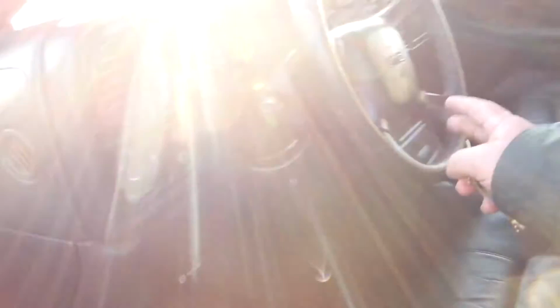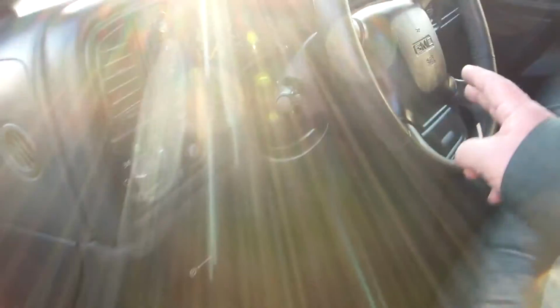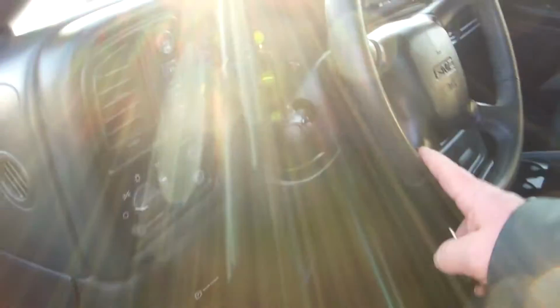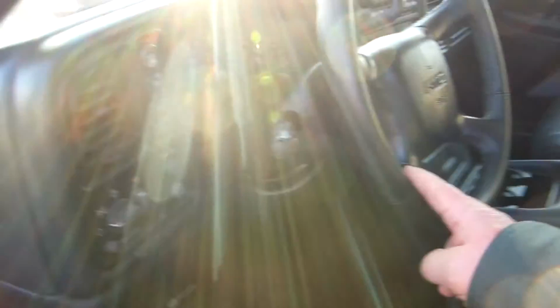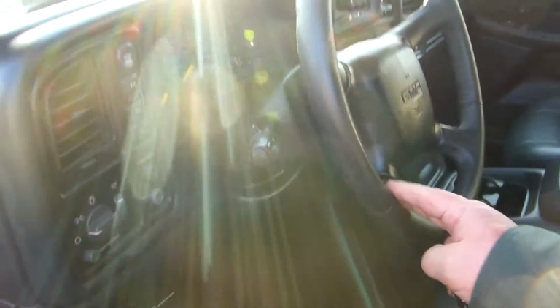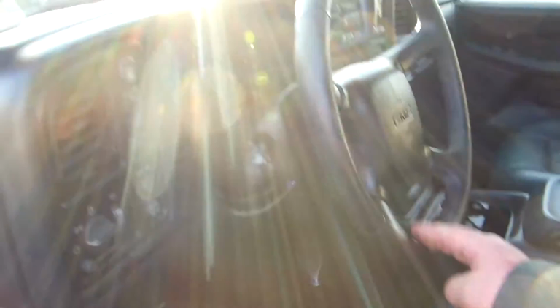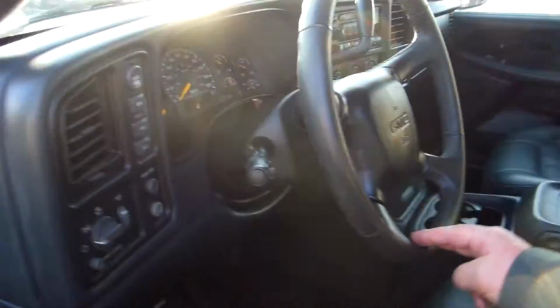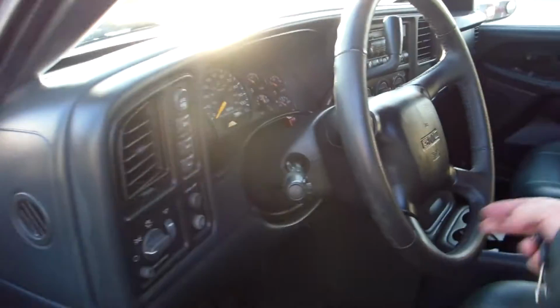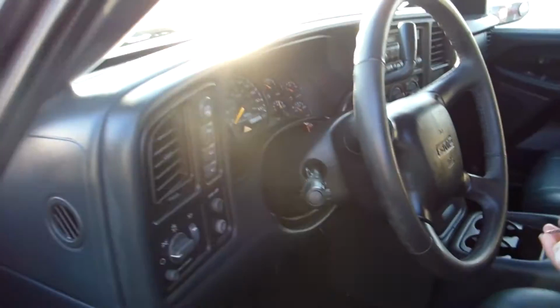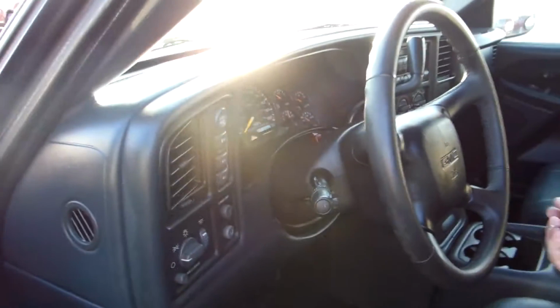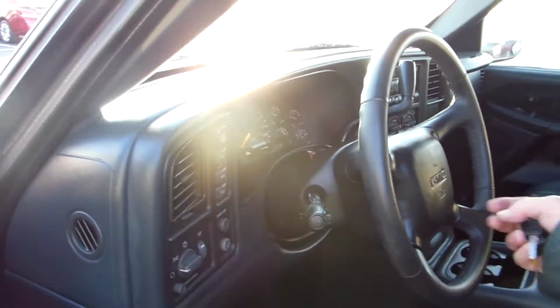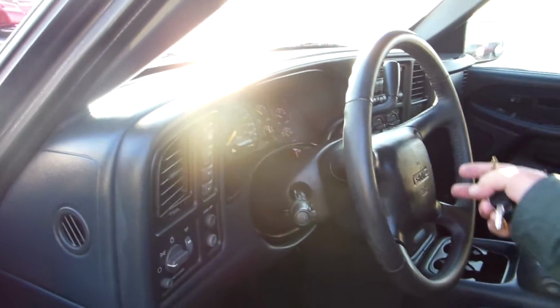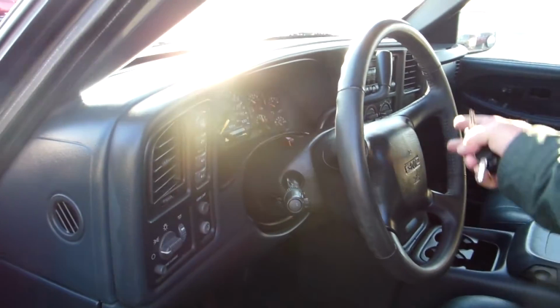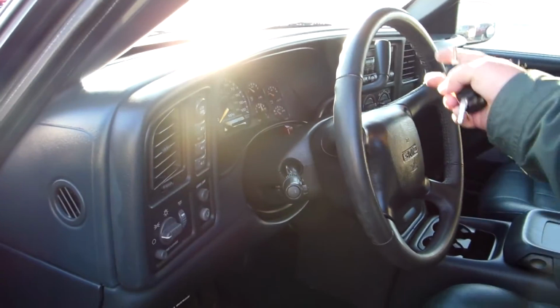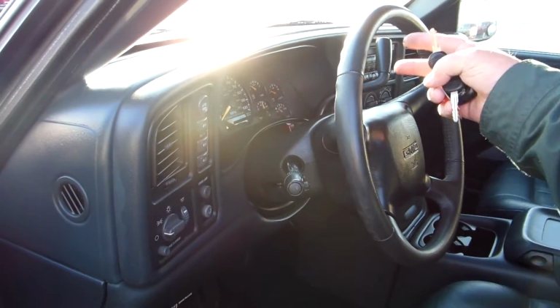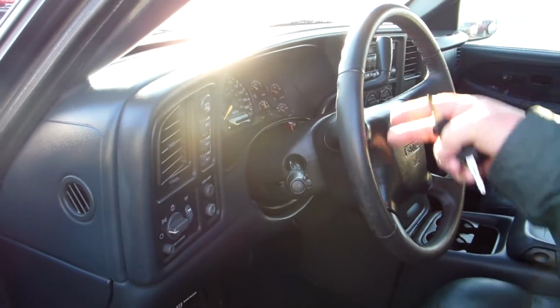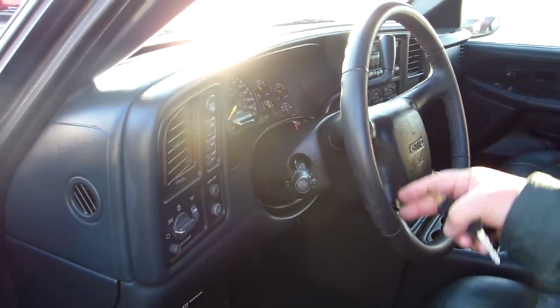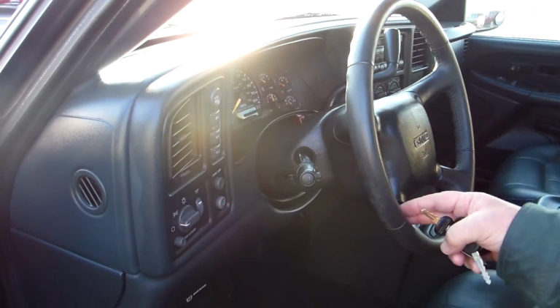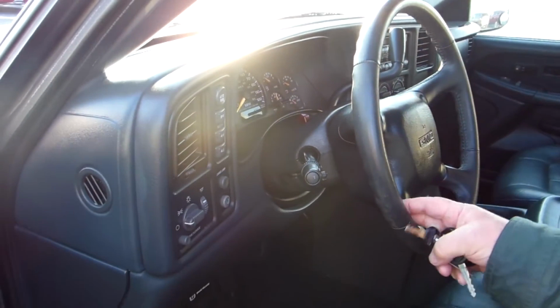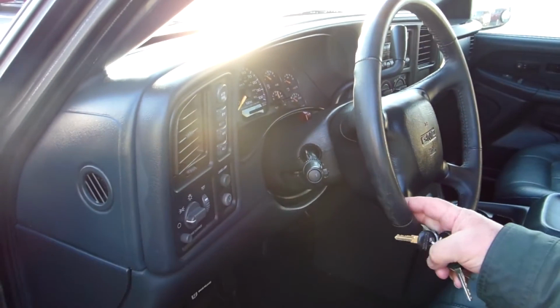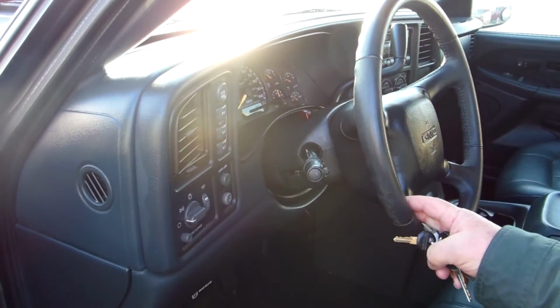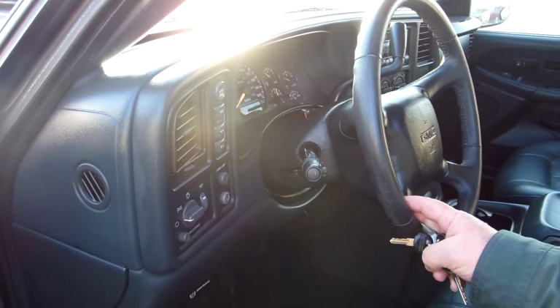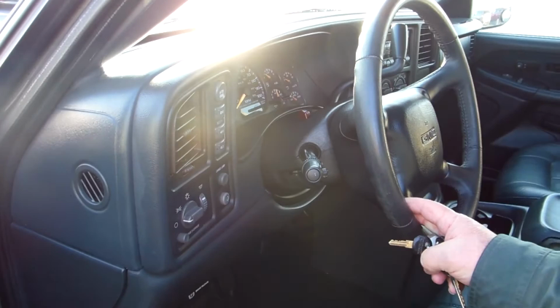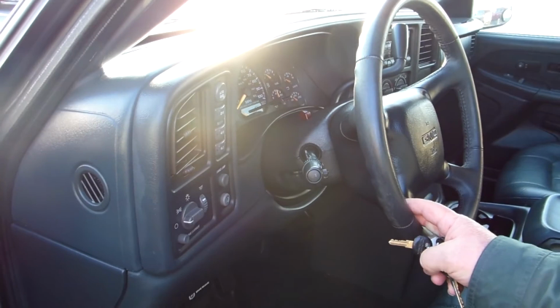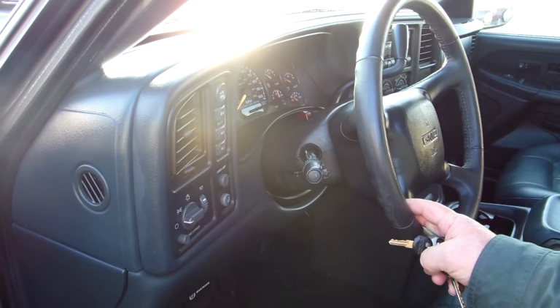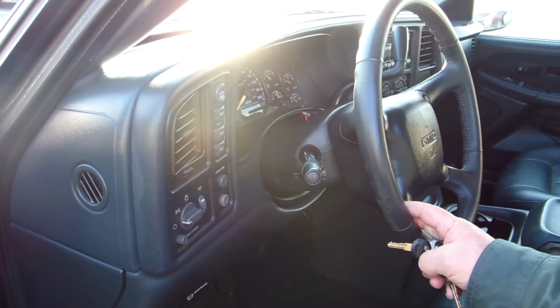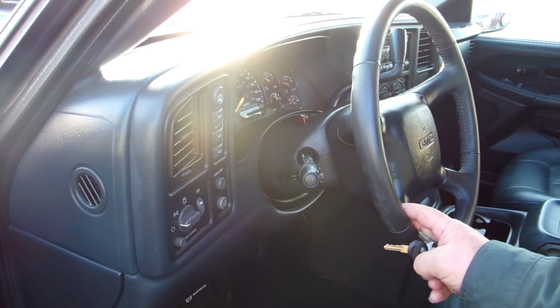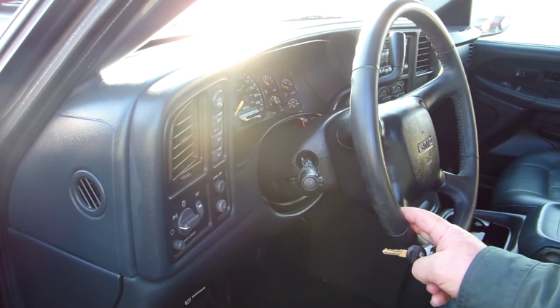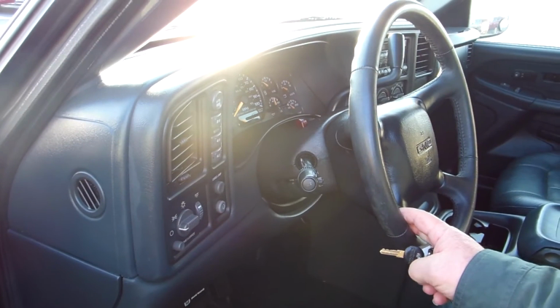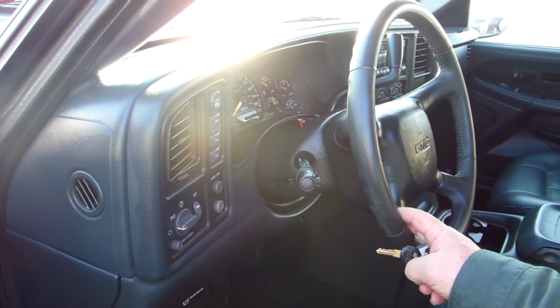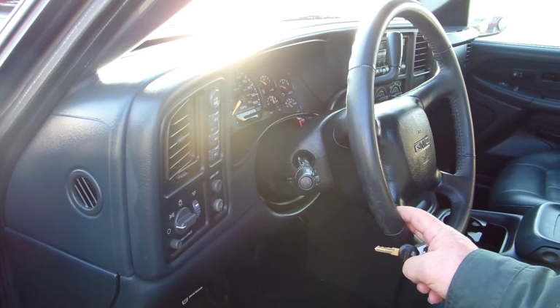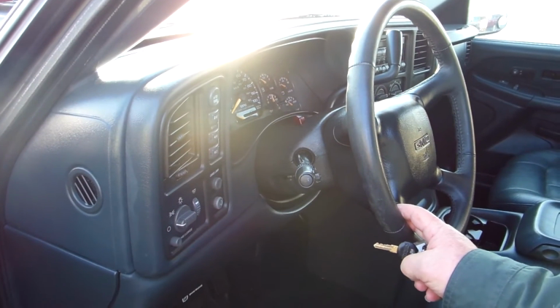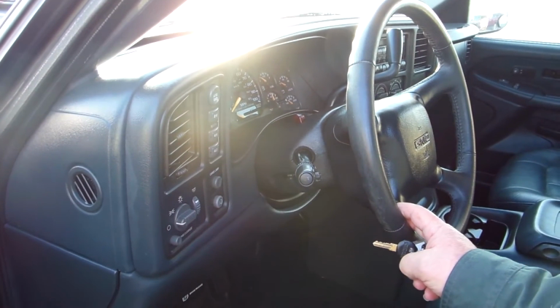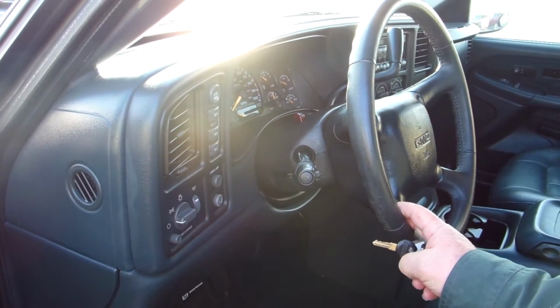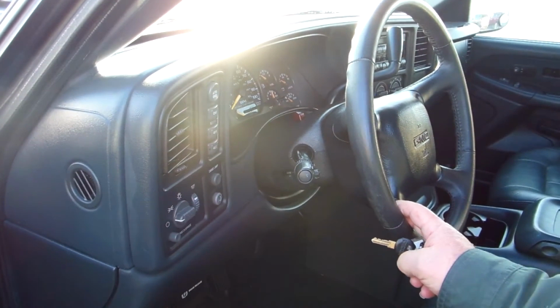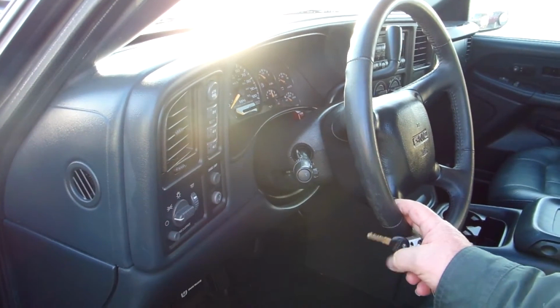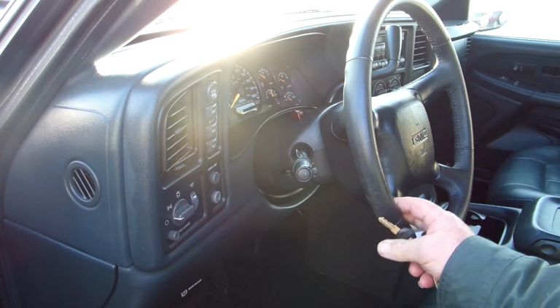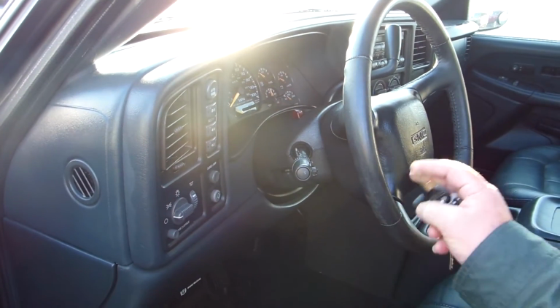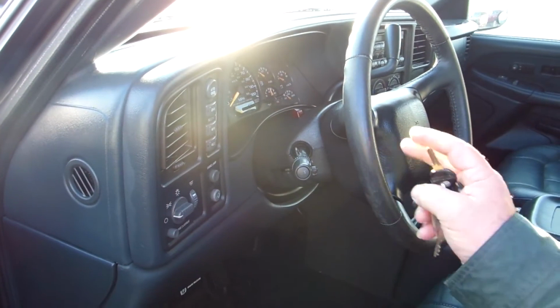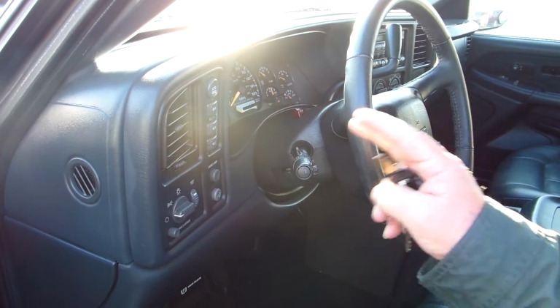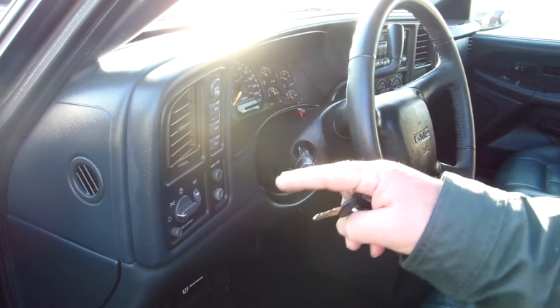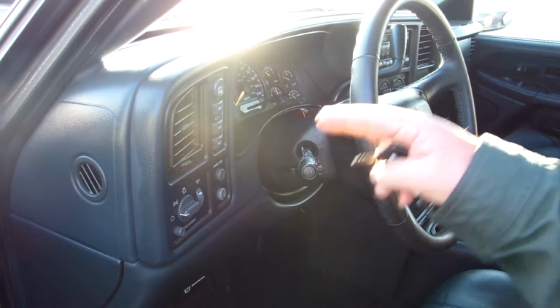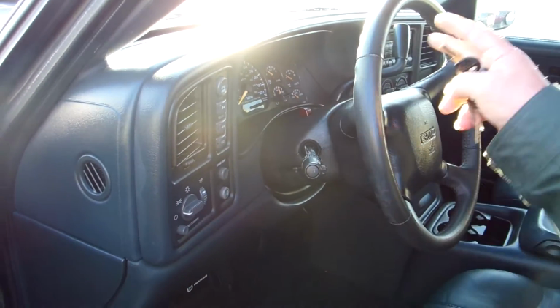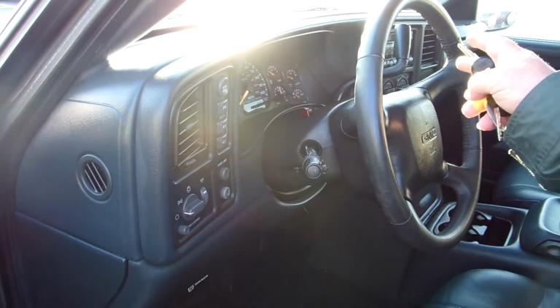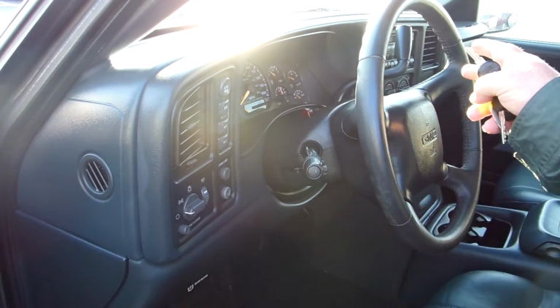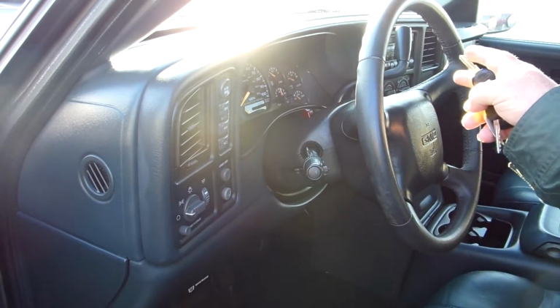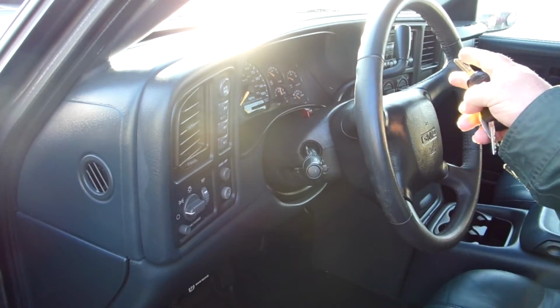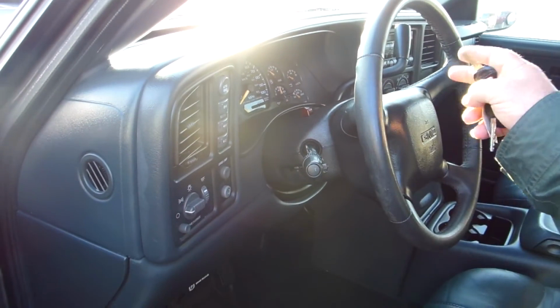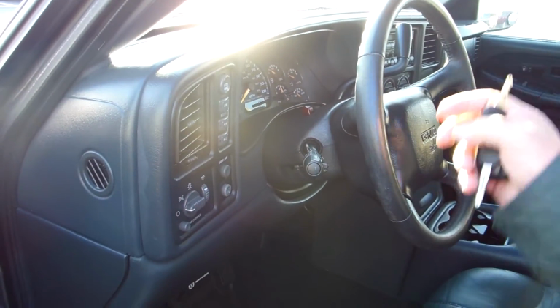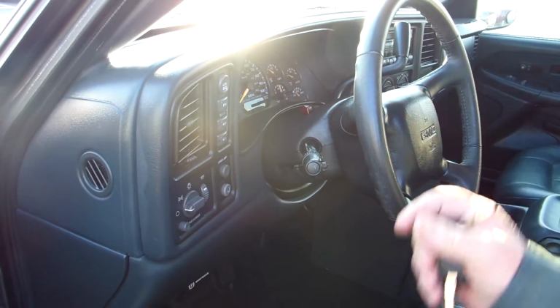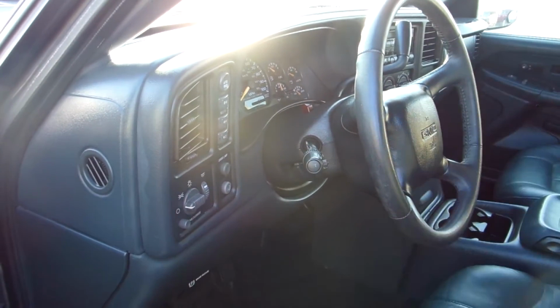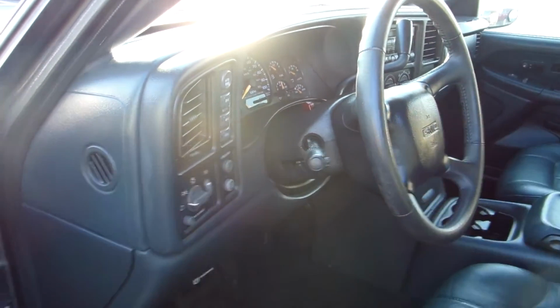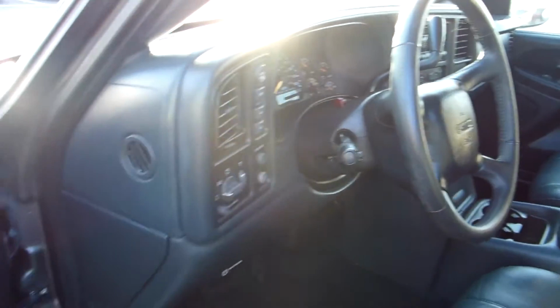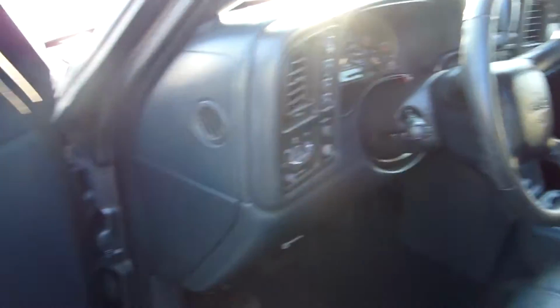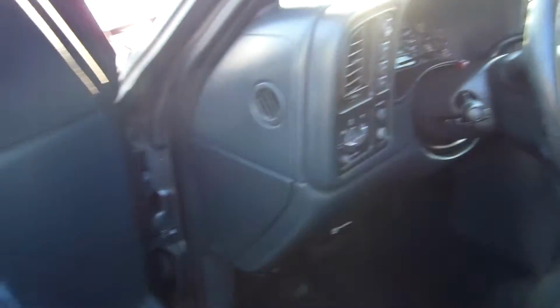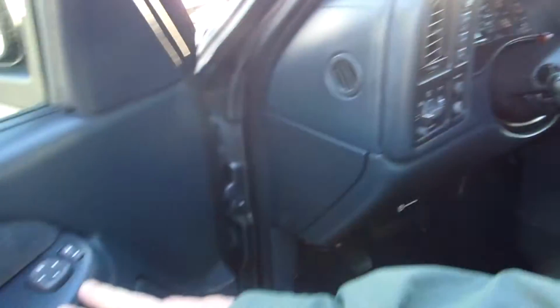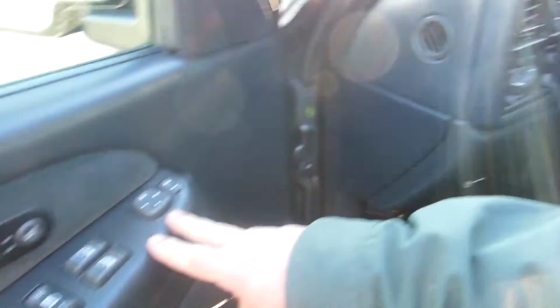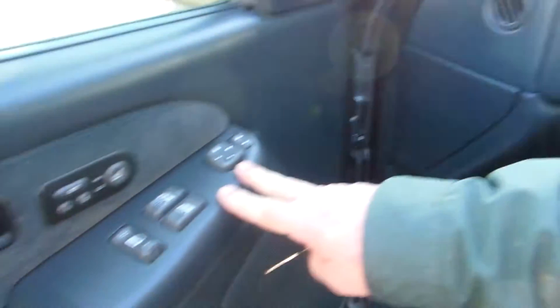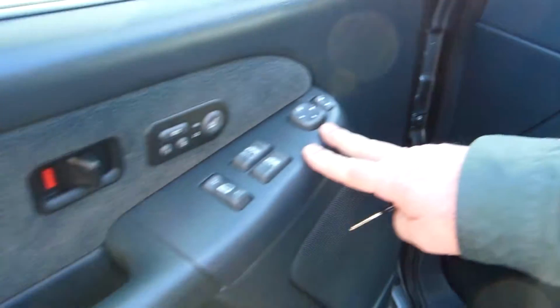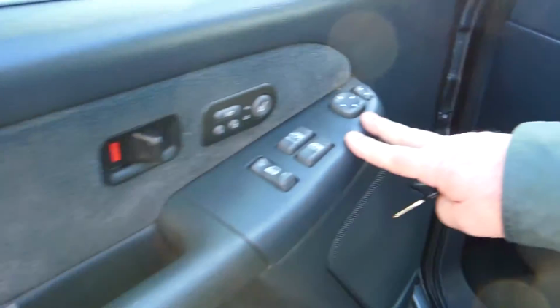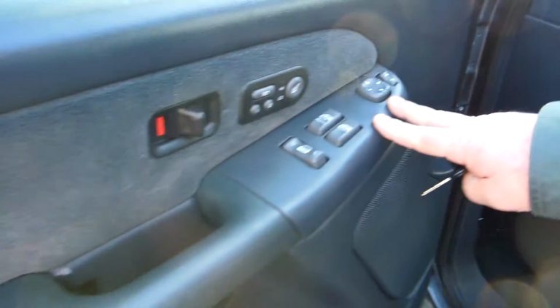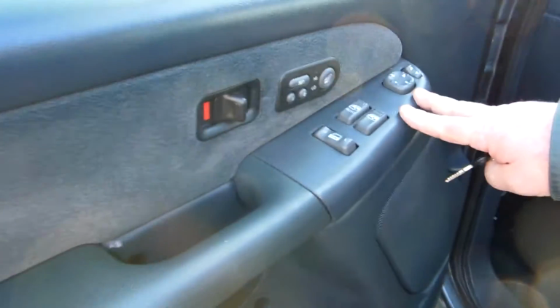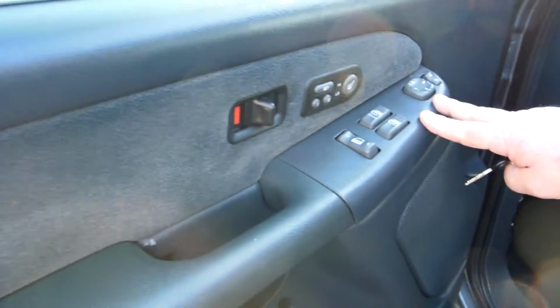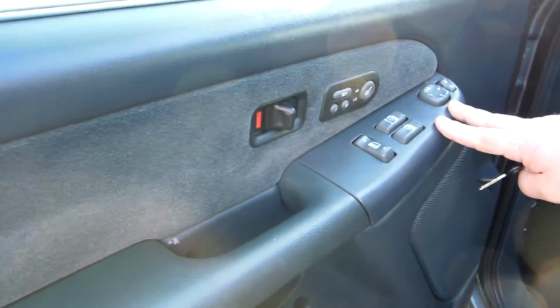There are no steering wheel controls on this one. All your controls are on the dash or on the door panel here.